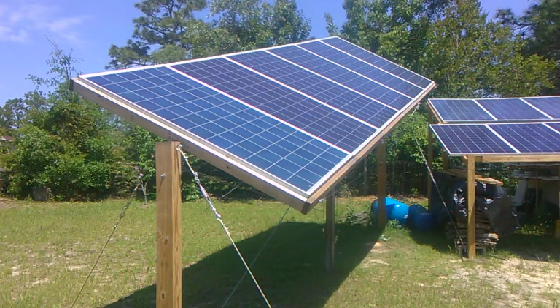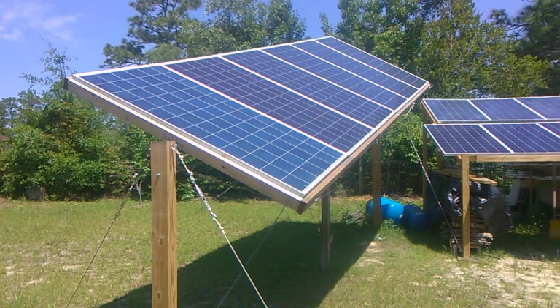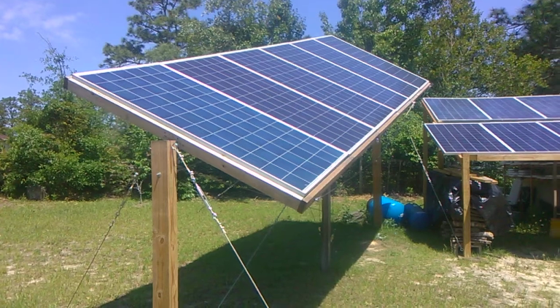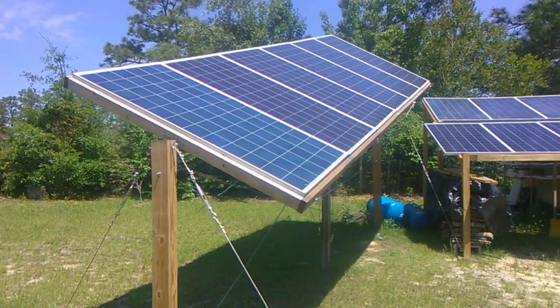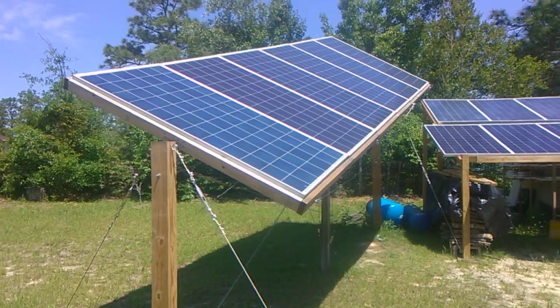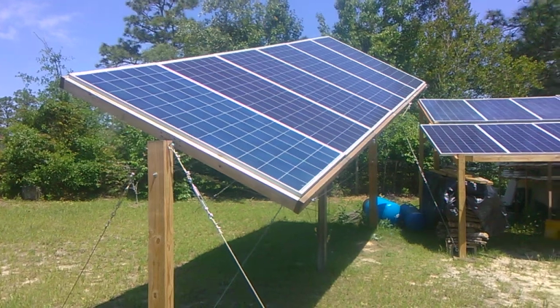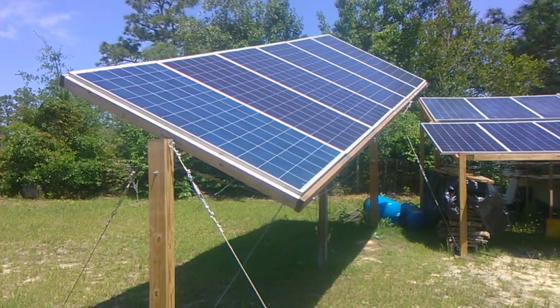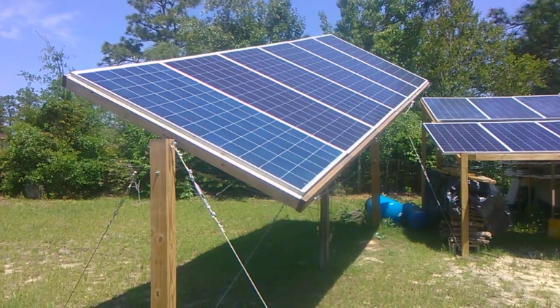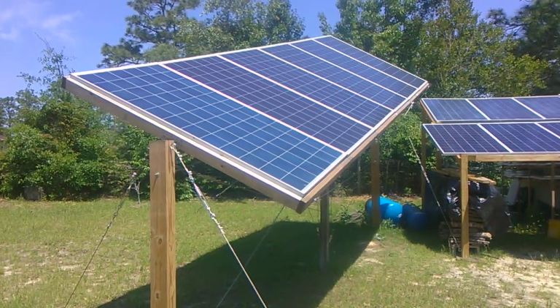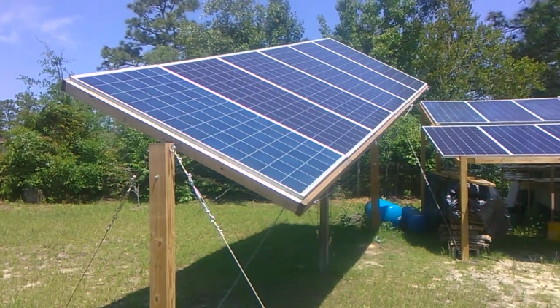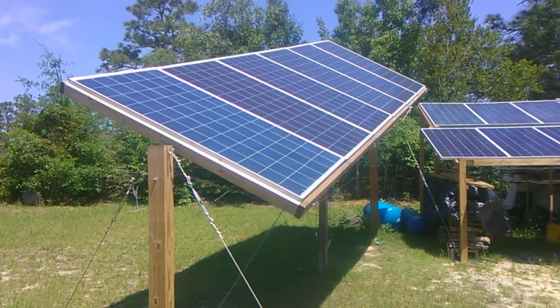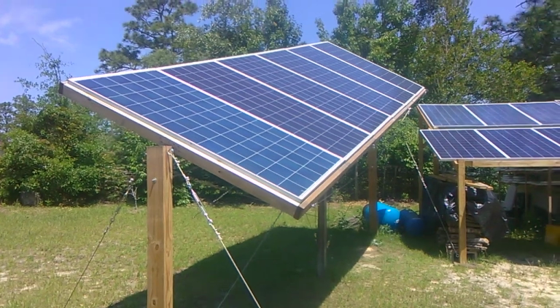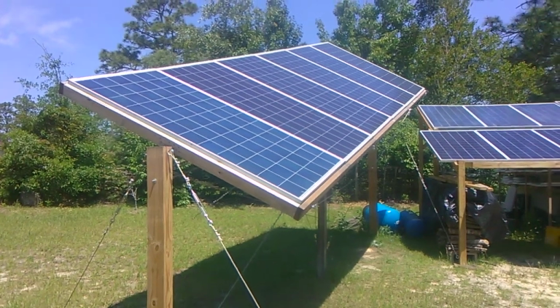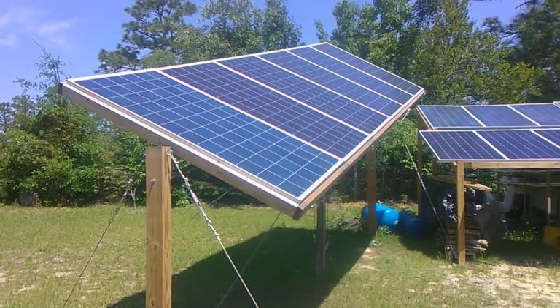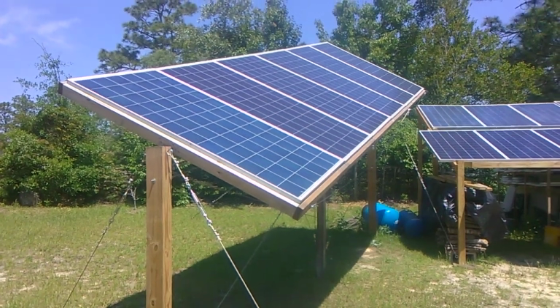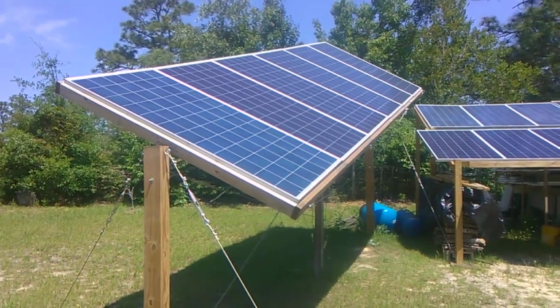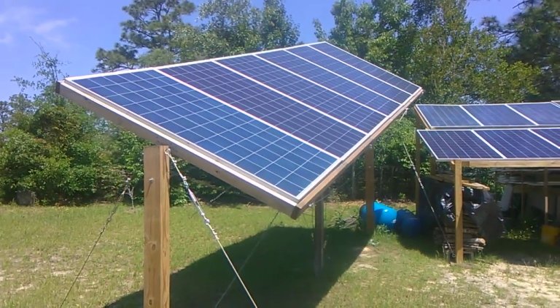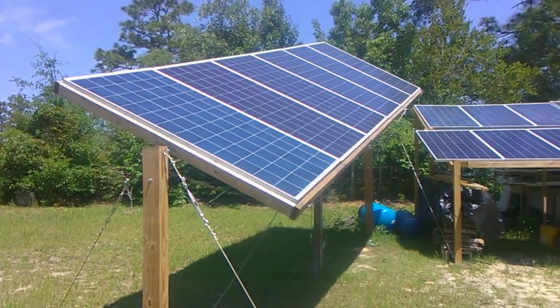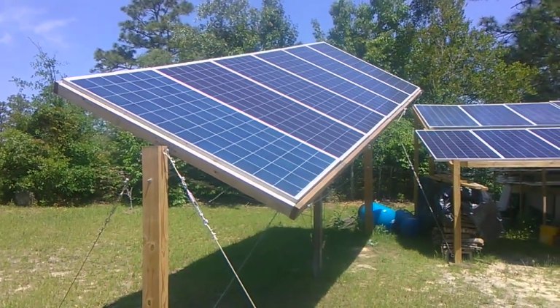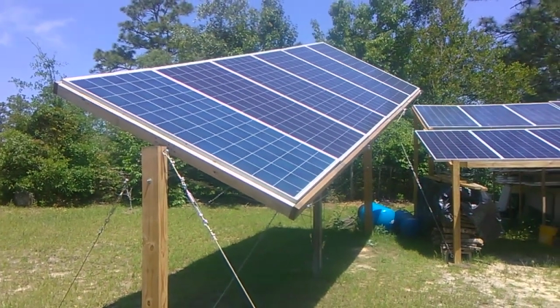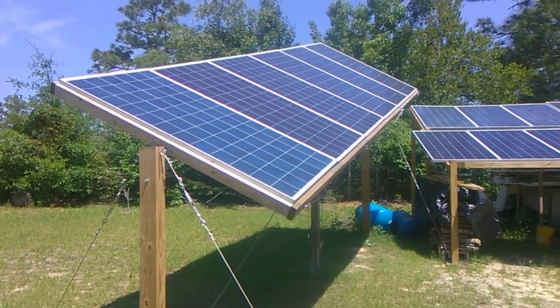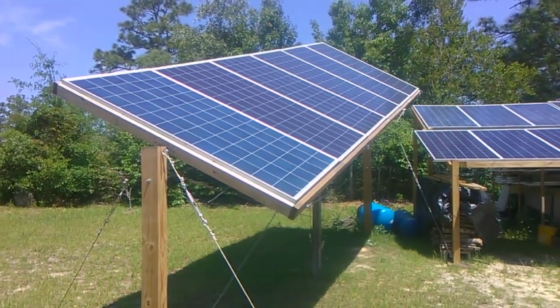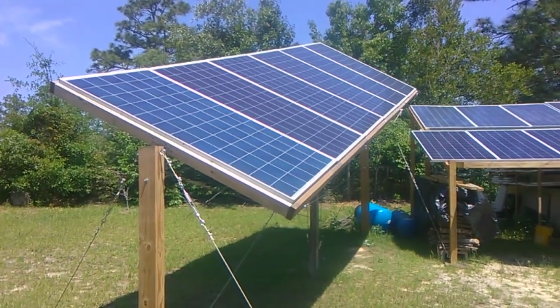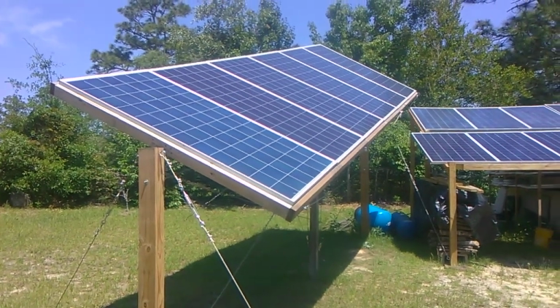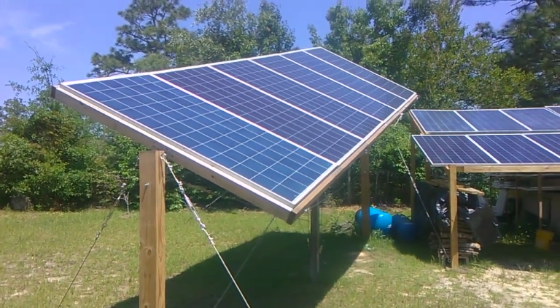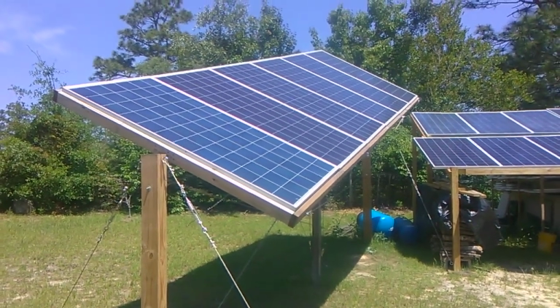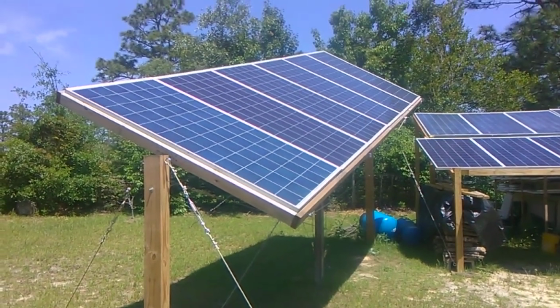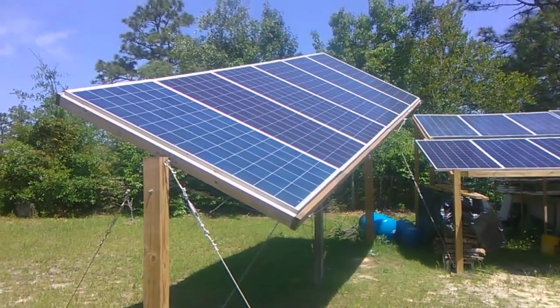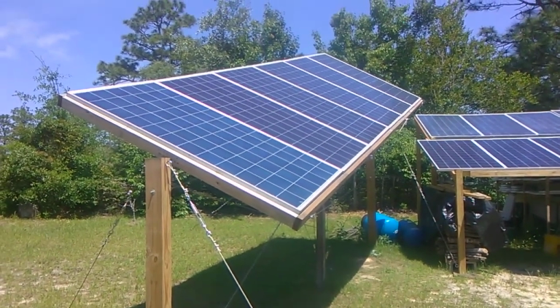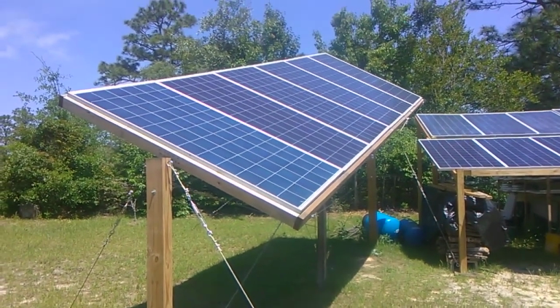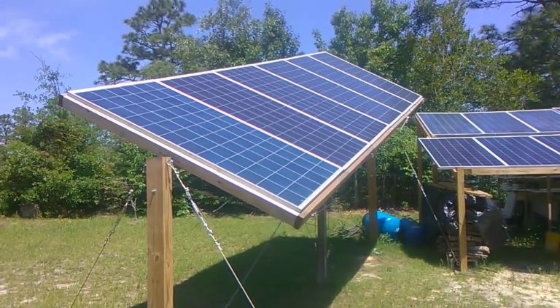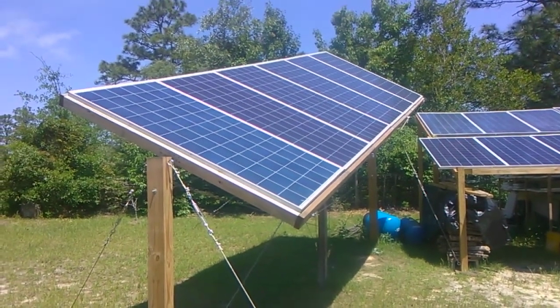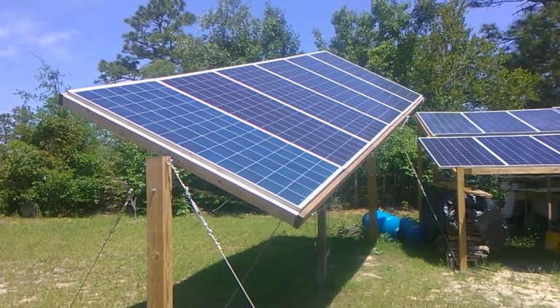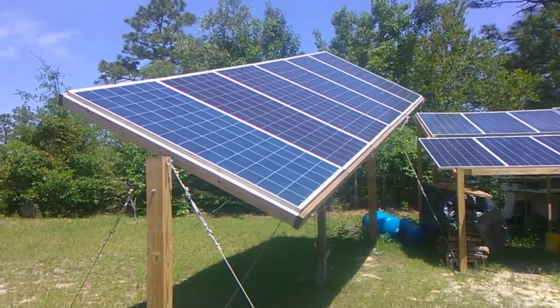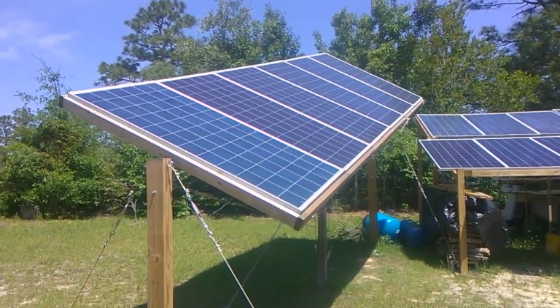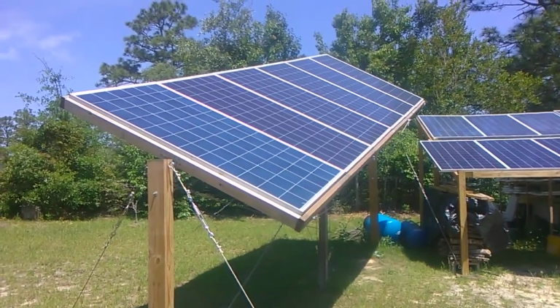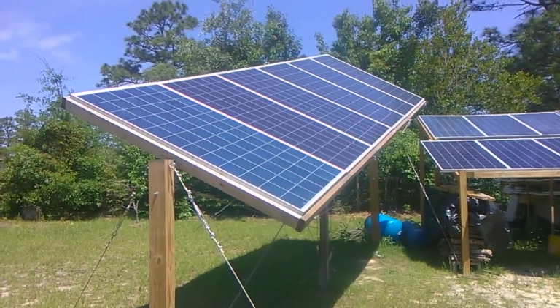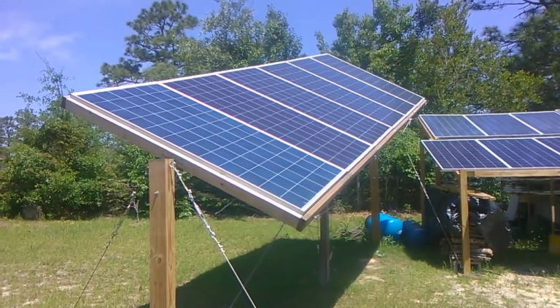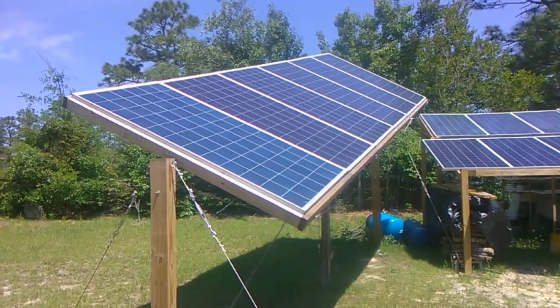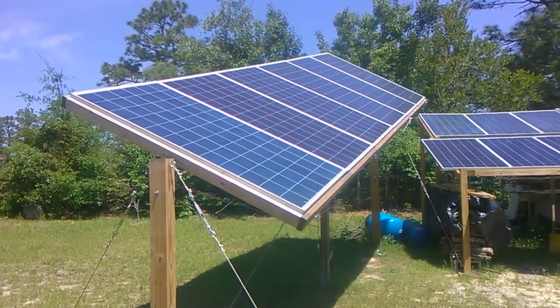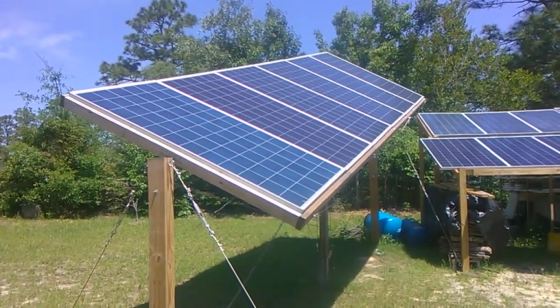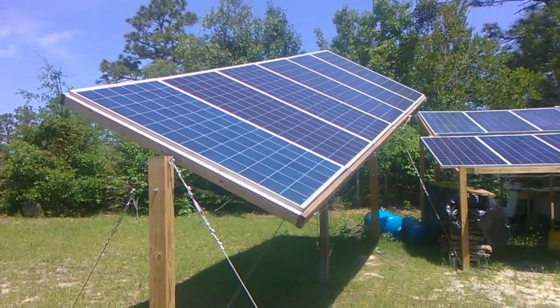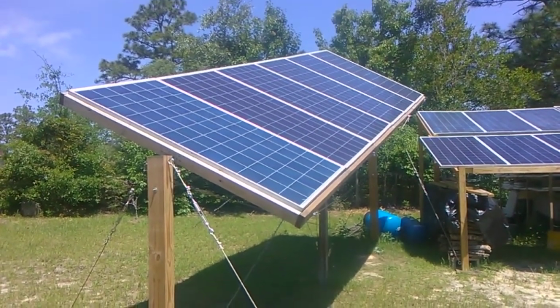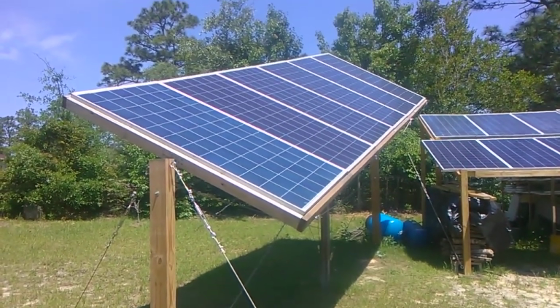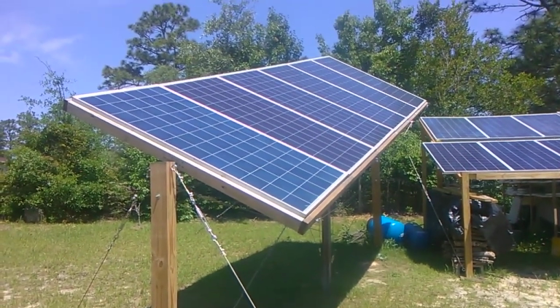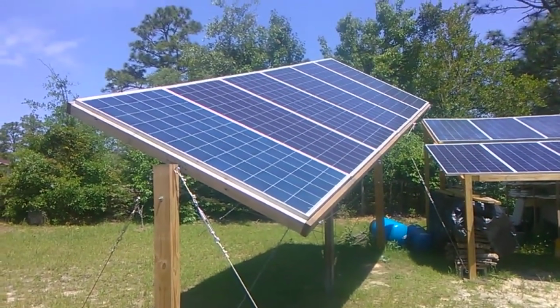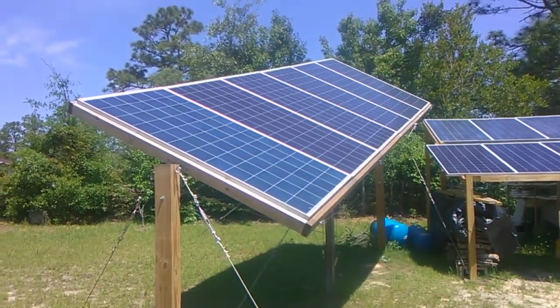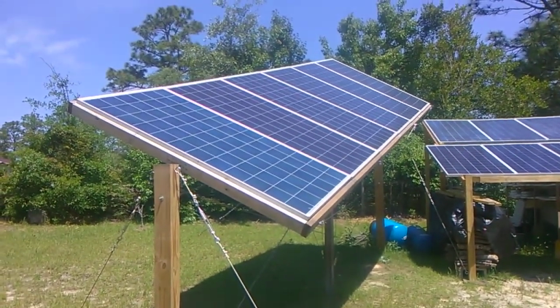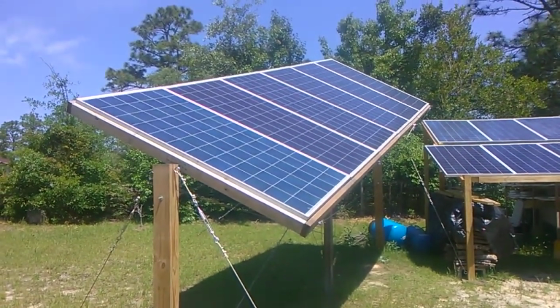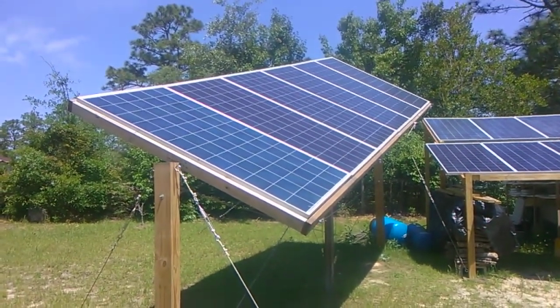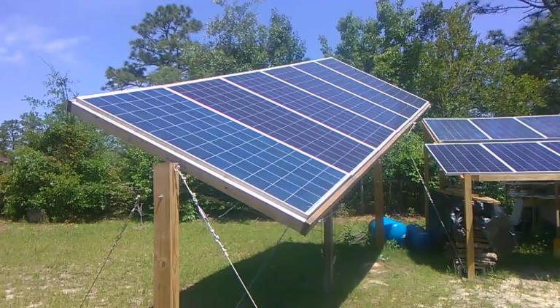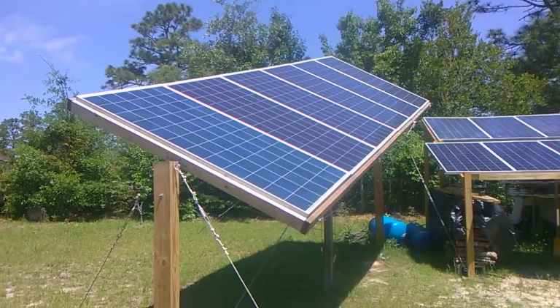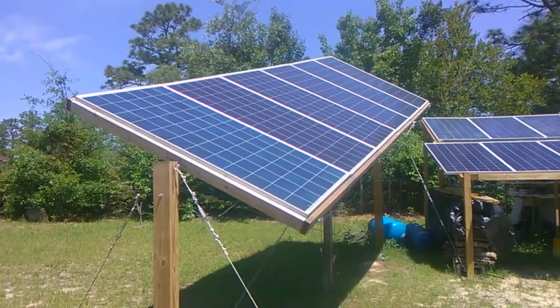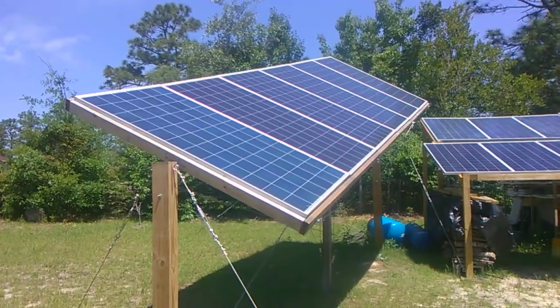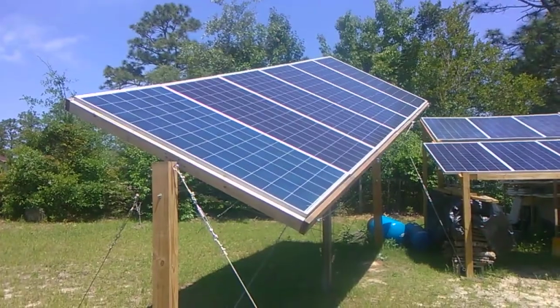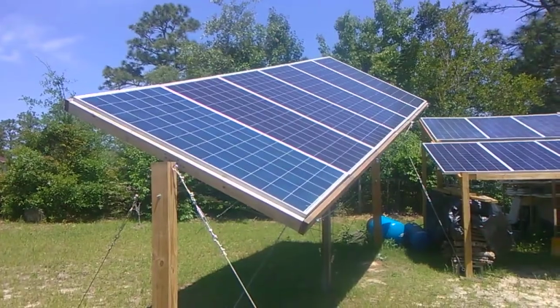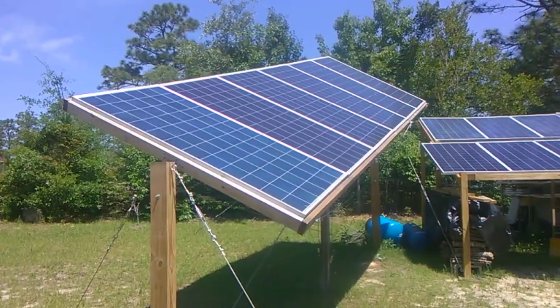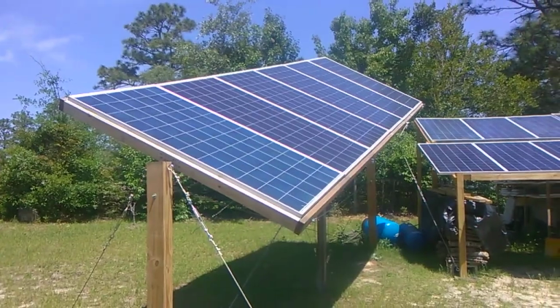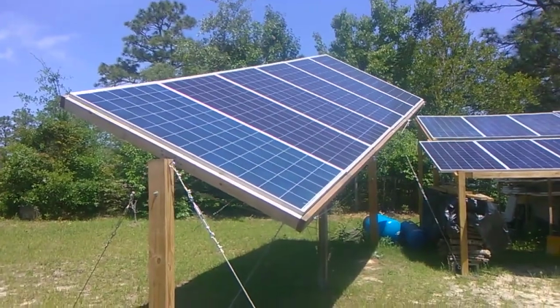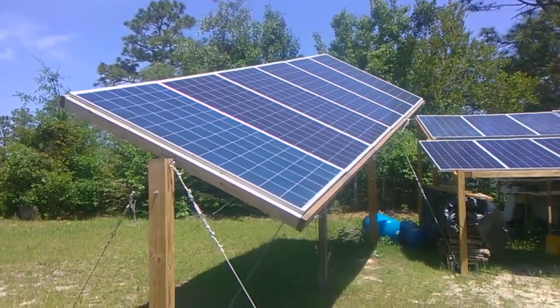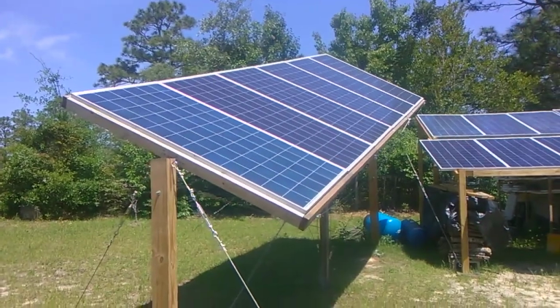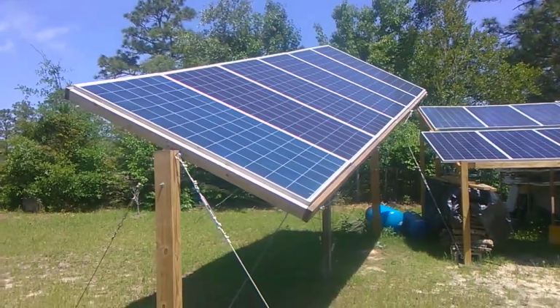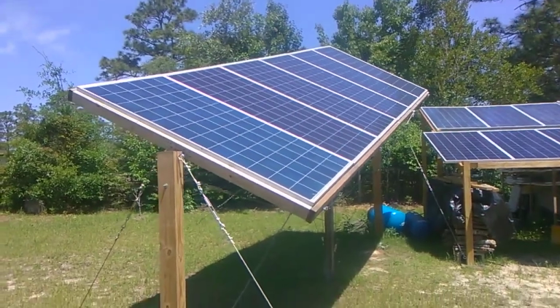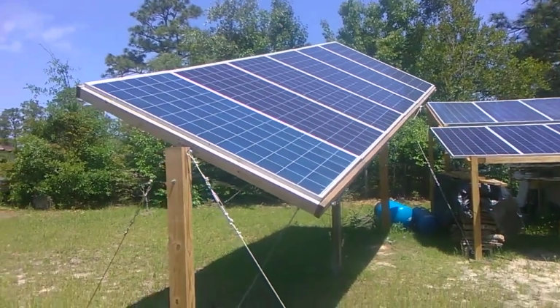Hey there again everyone, Bob from Hot Rock Central. Today I'm going to be taking you through the construction of my pivoting solar panel.